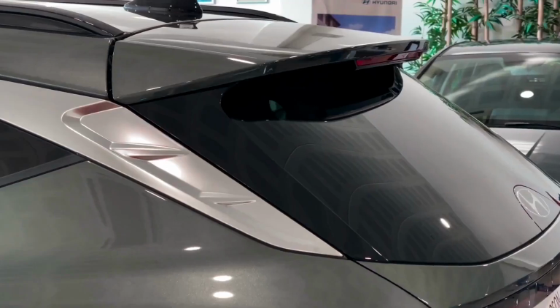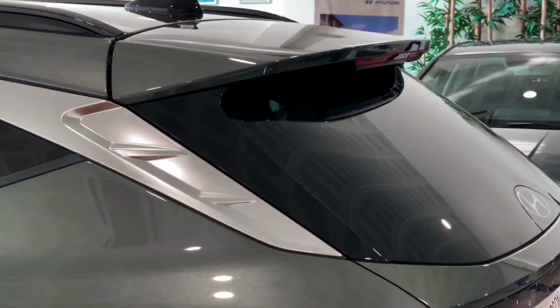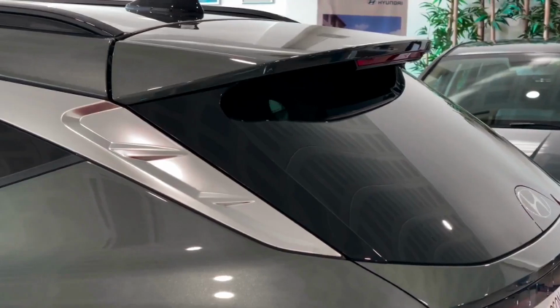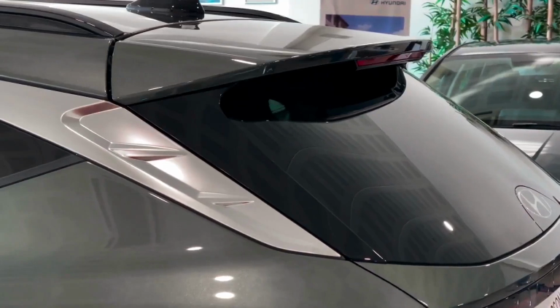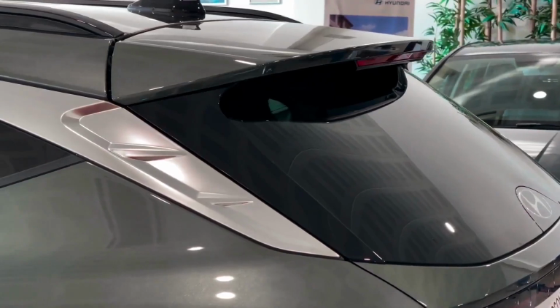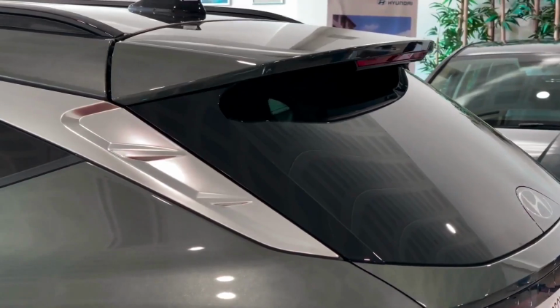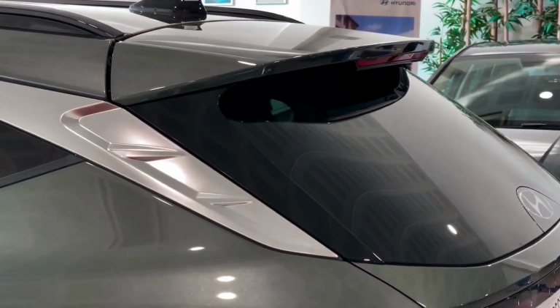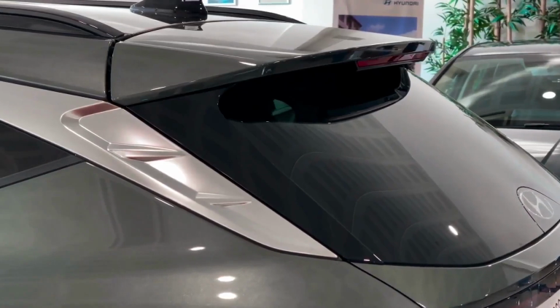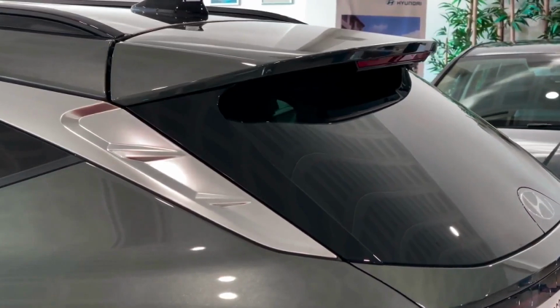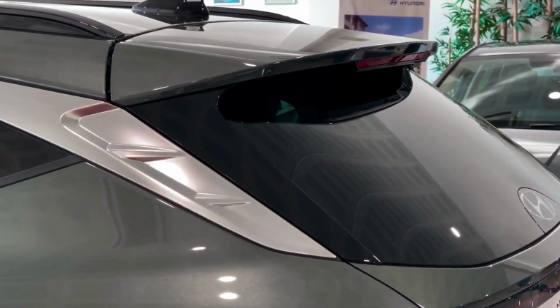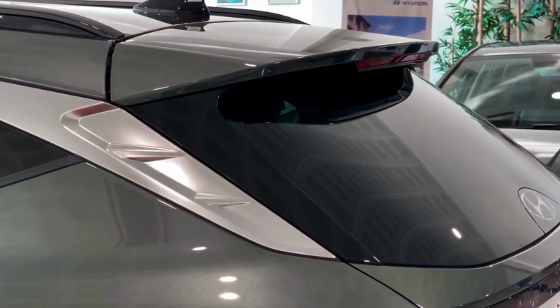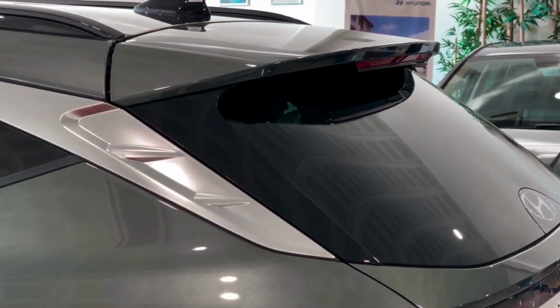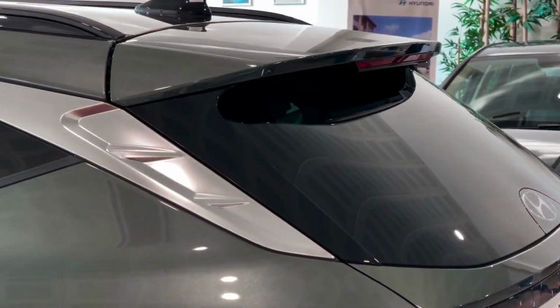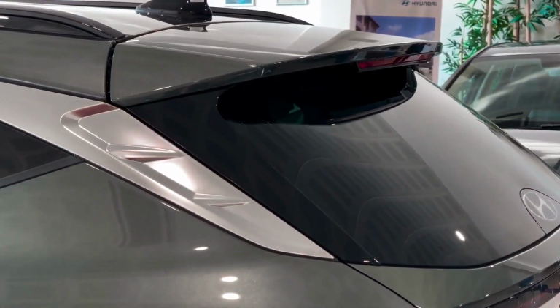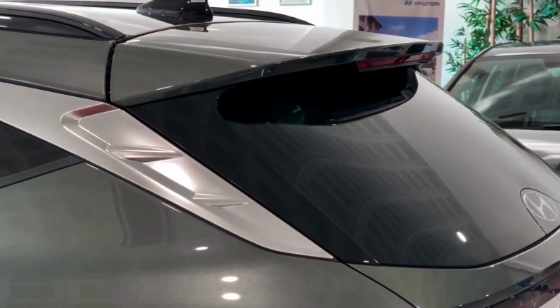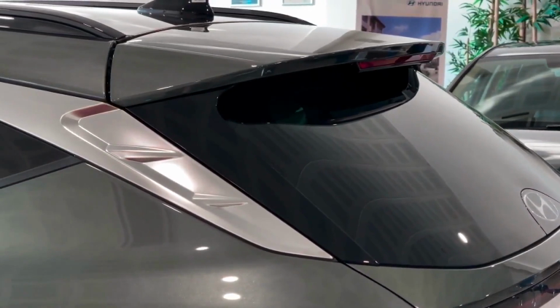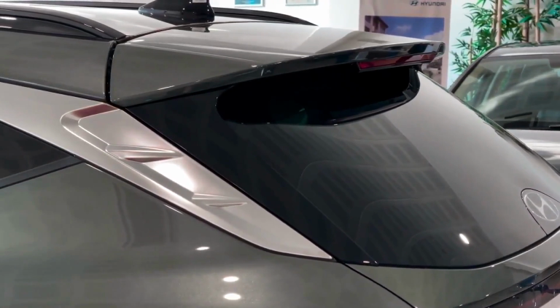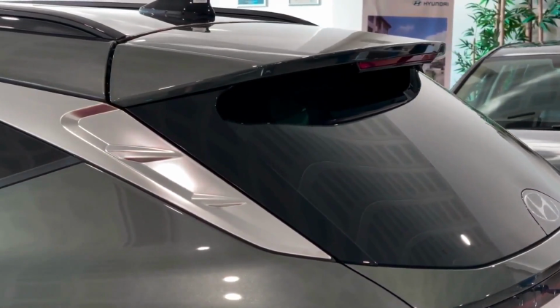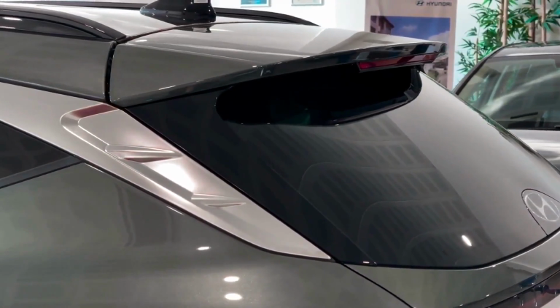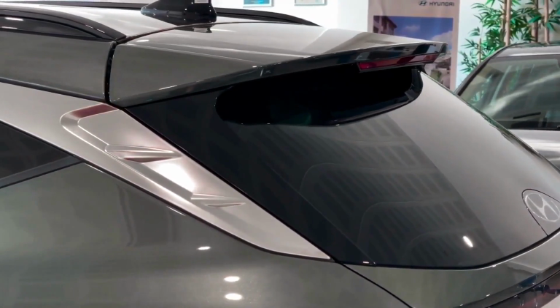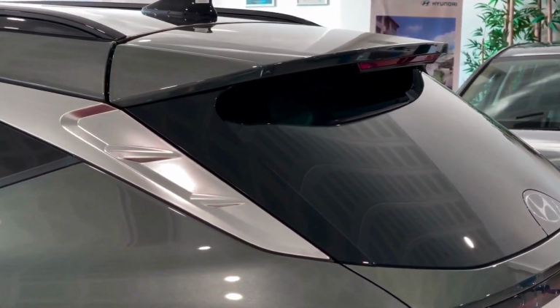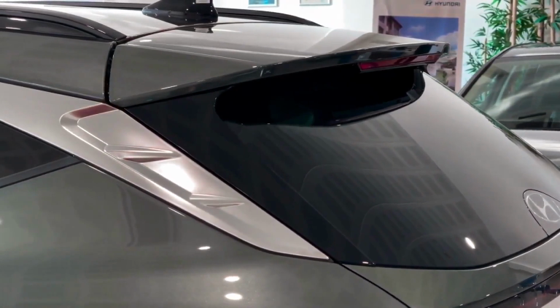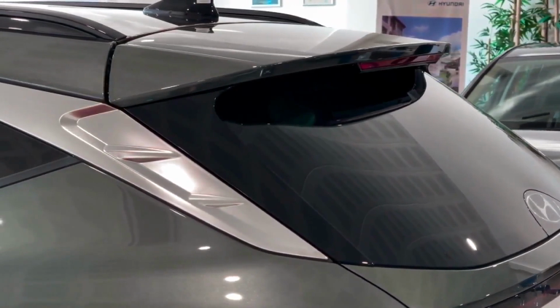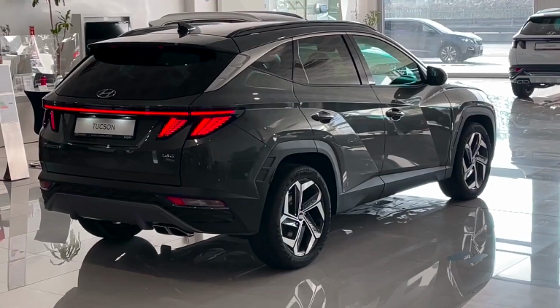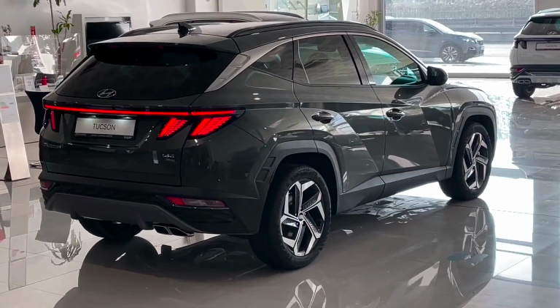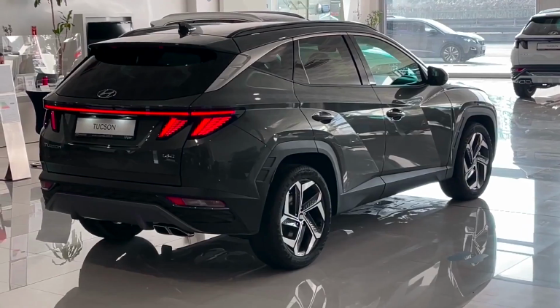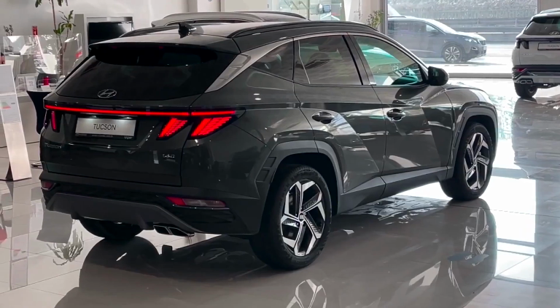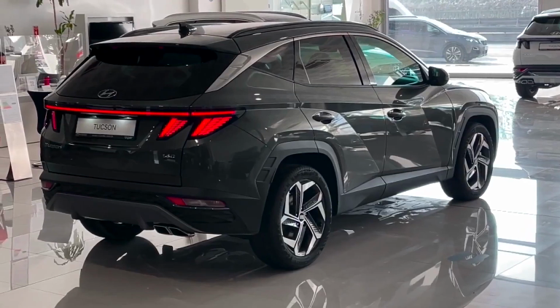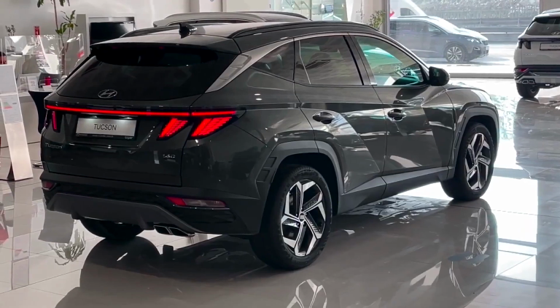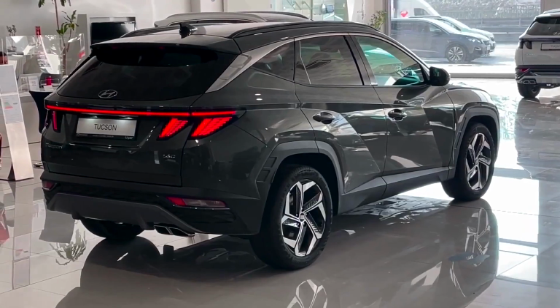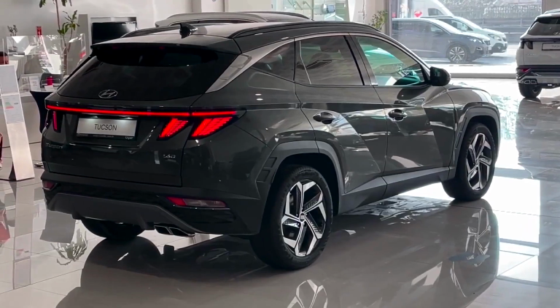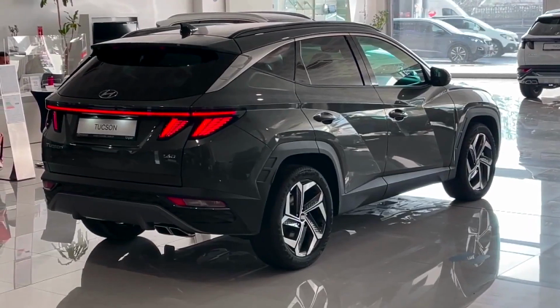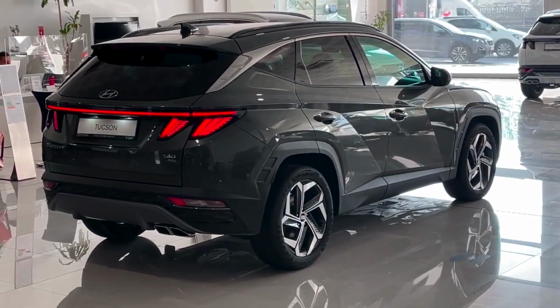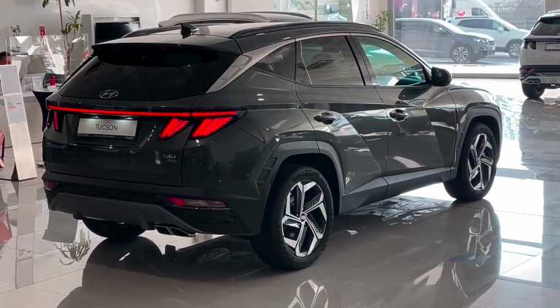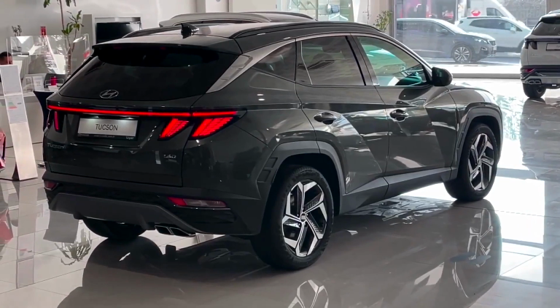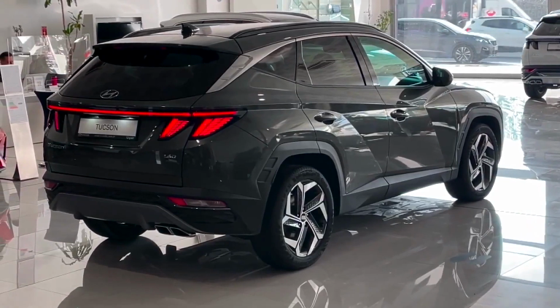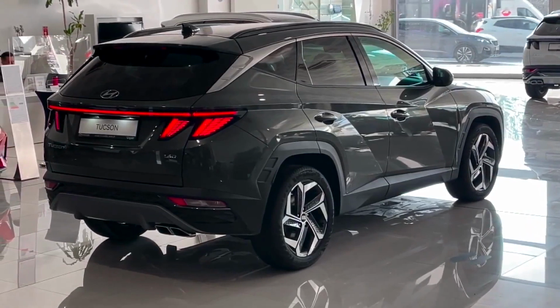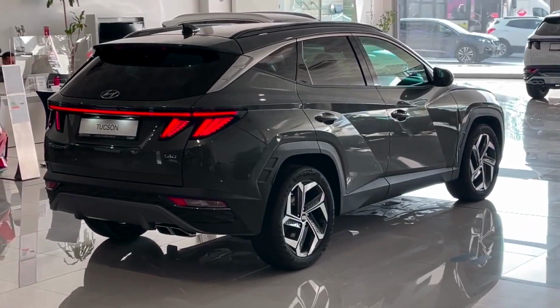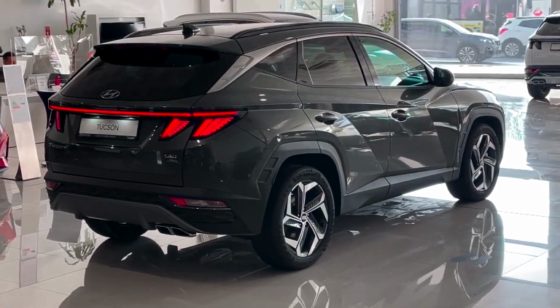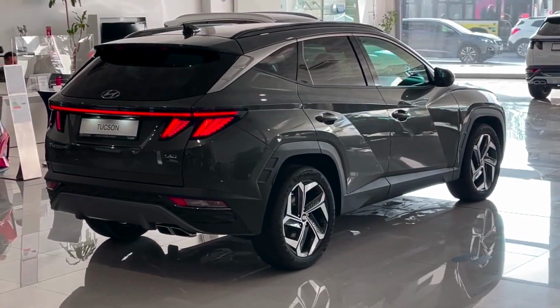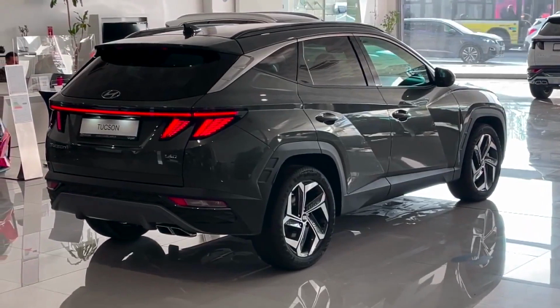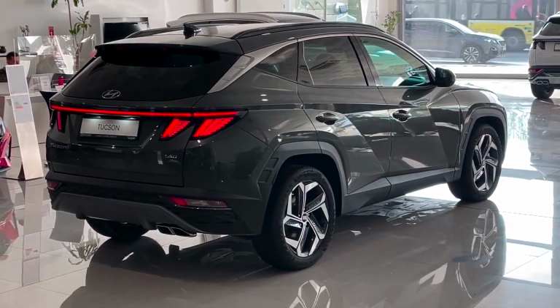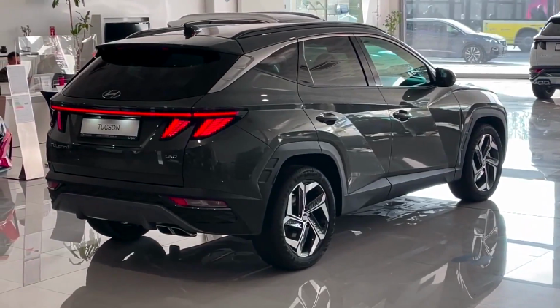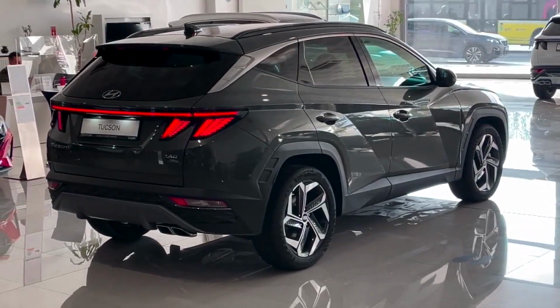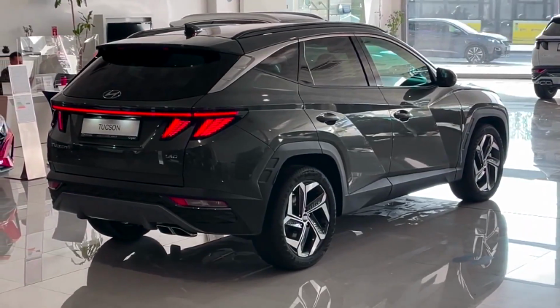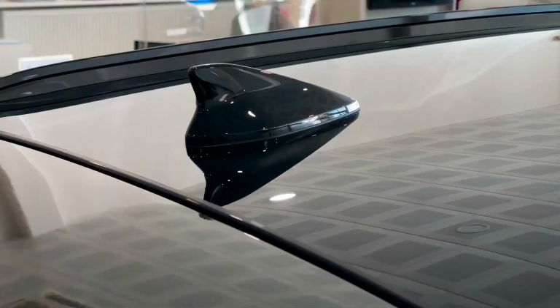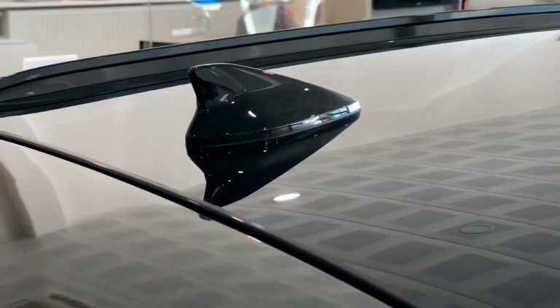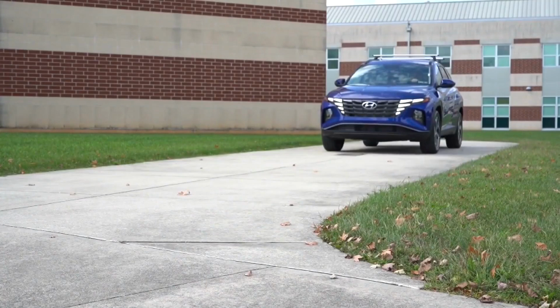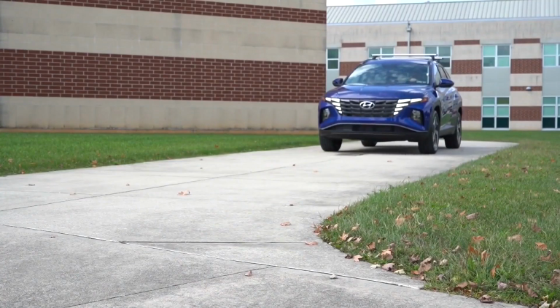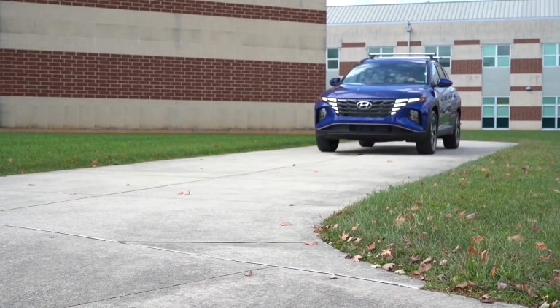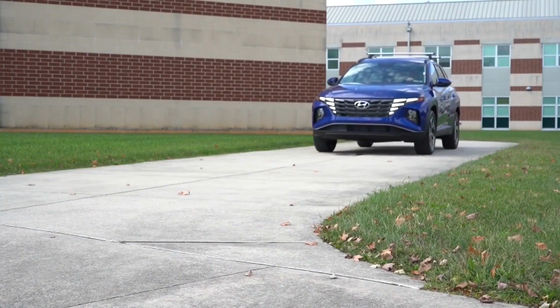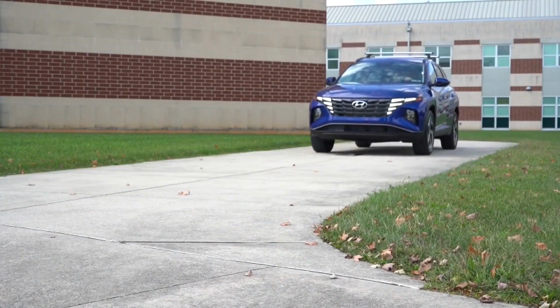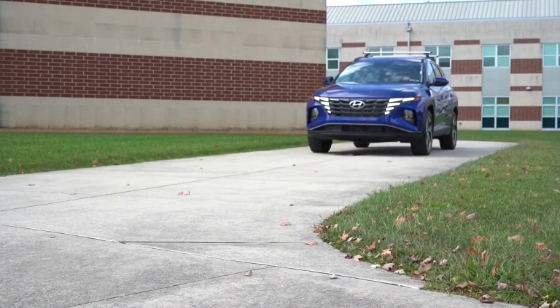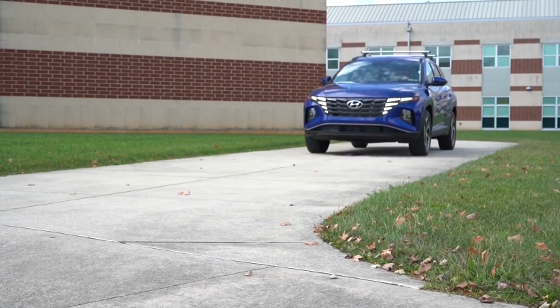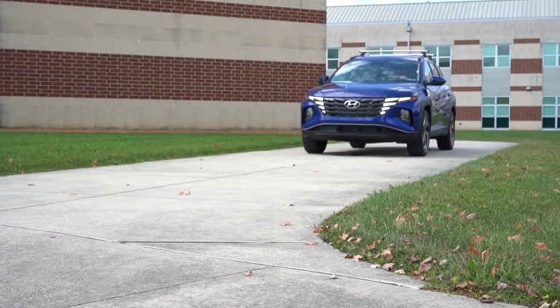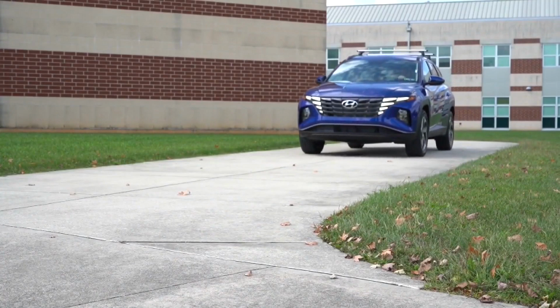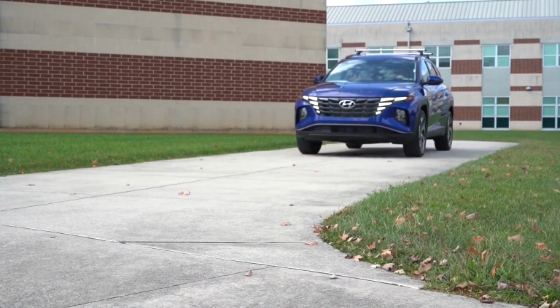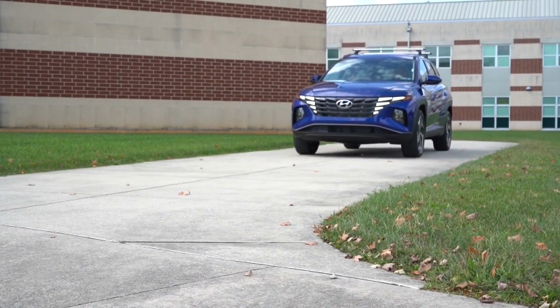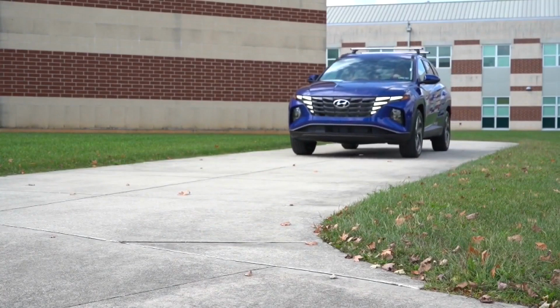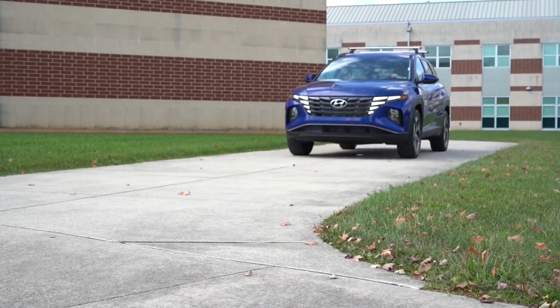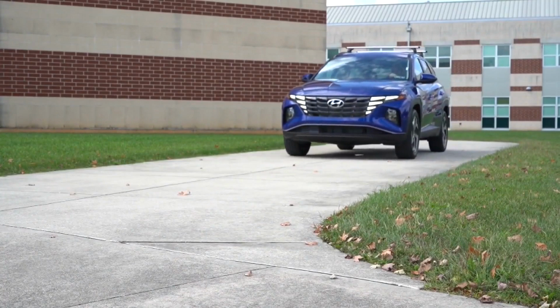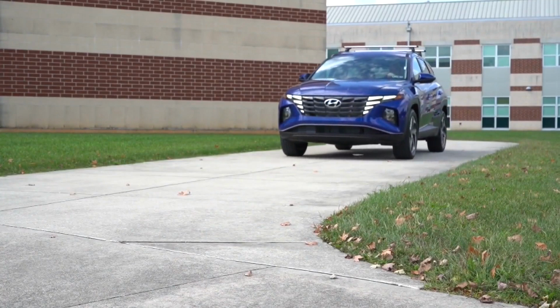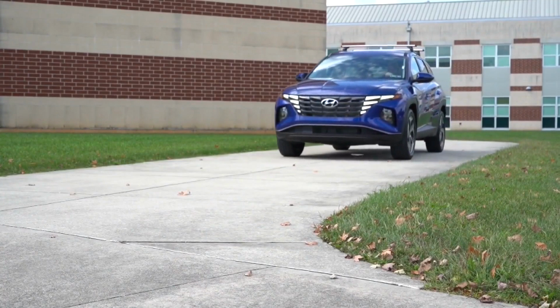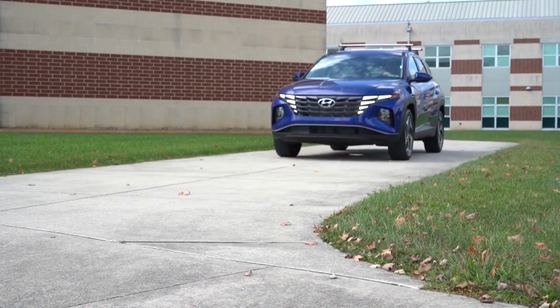The Tucson will also be available with a choice of front-wheel or all-wheel drive, depending on the needs of the driver.